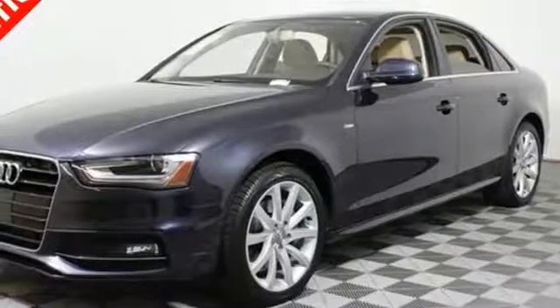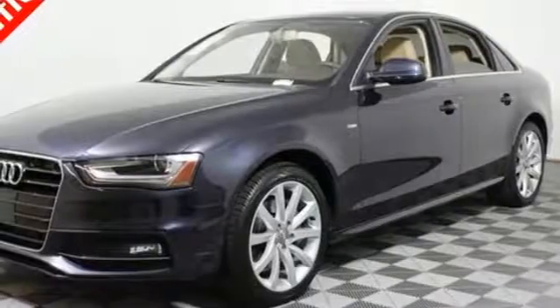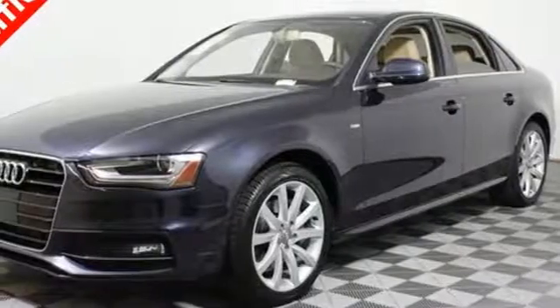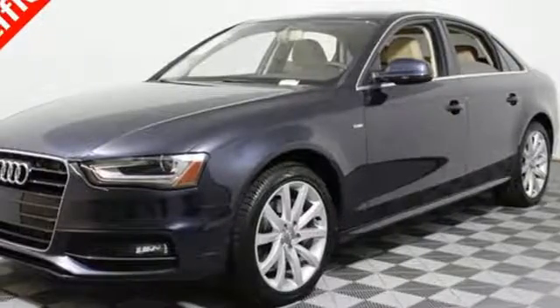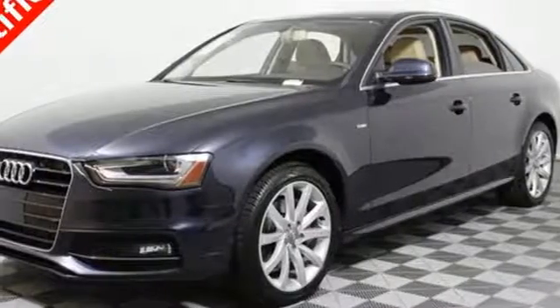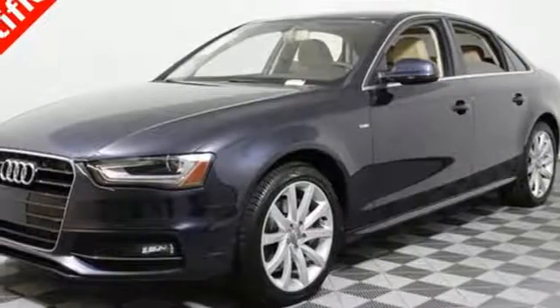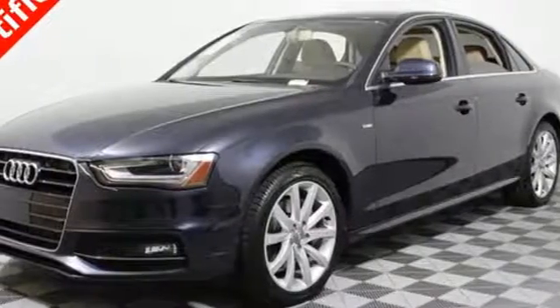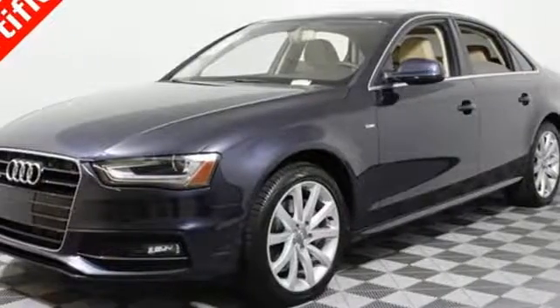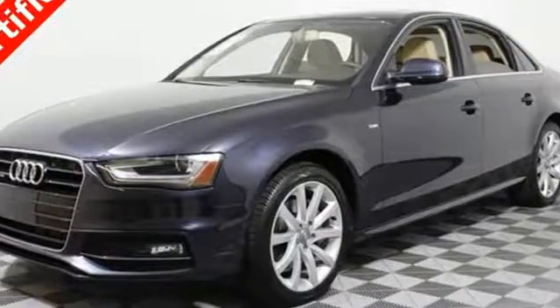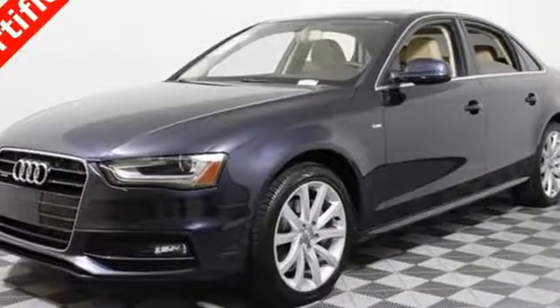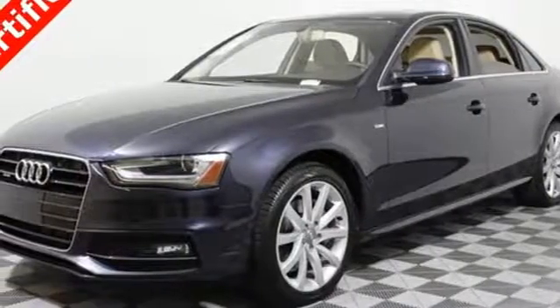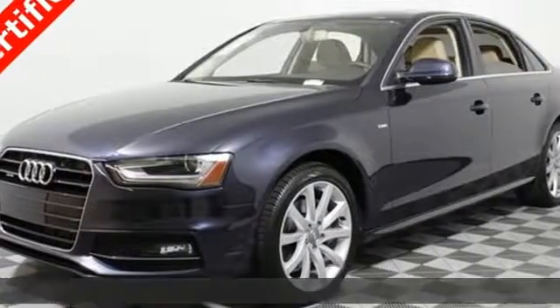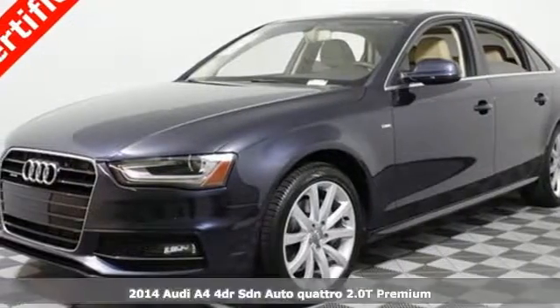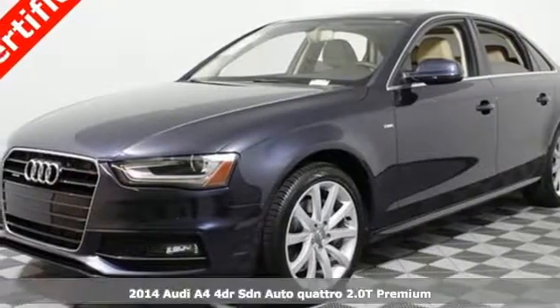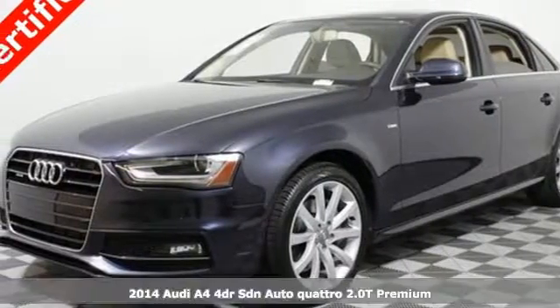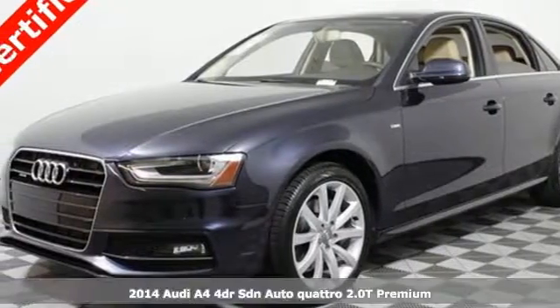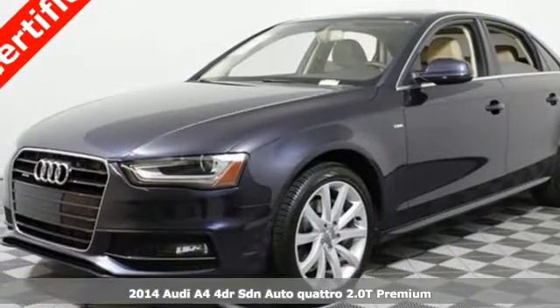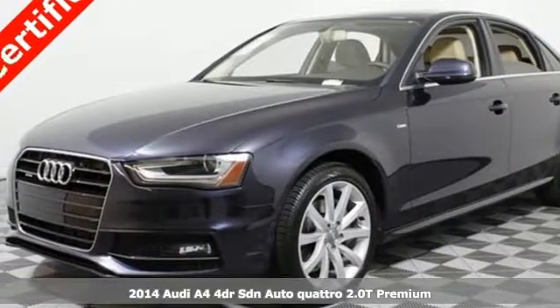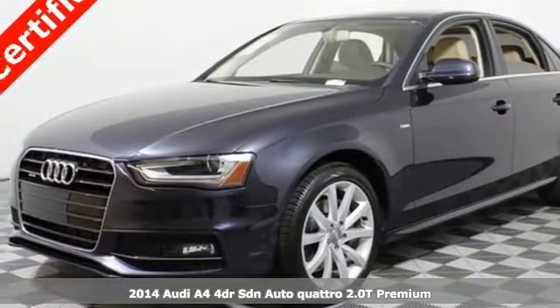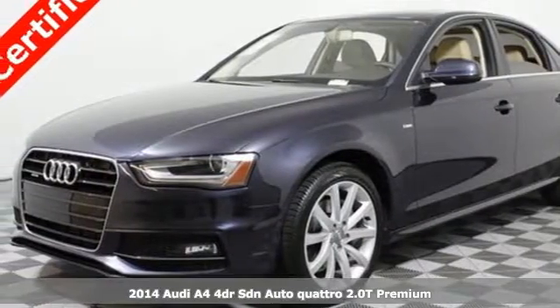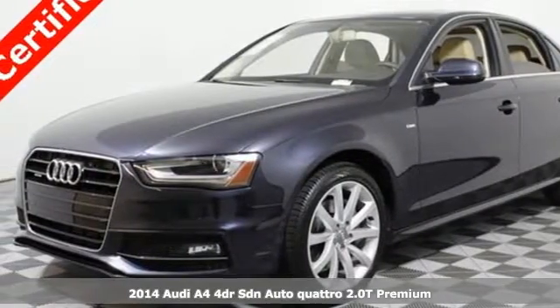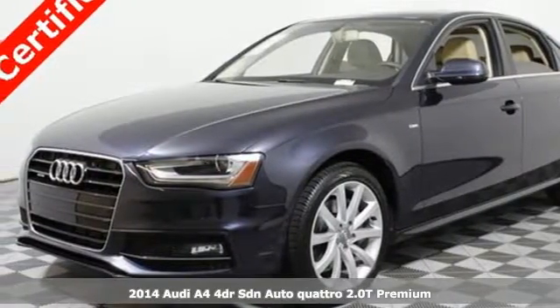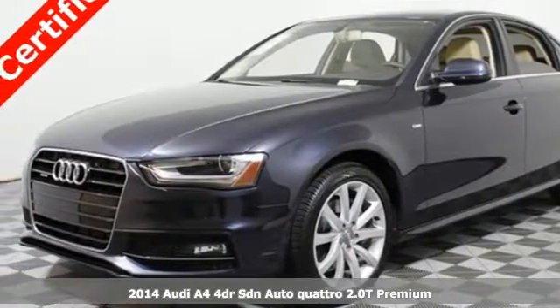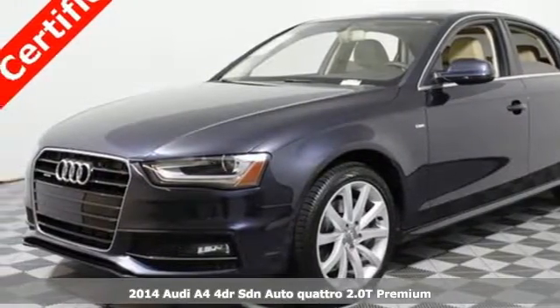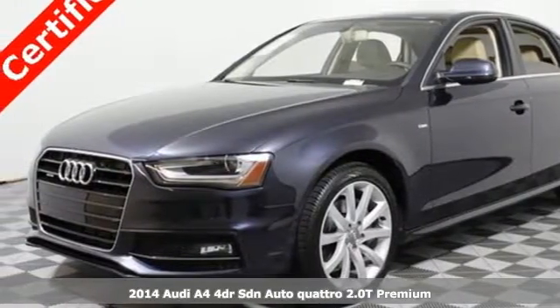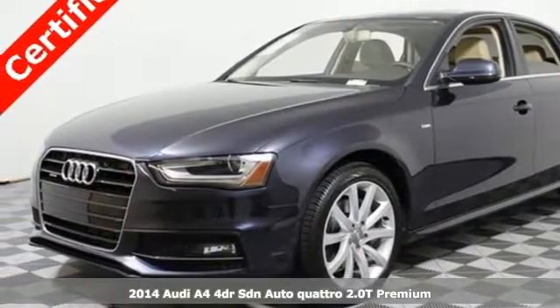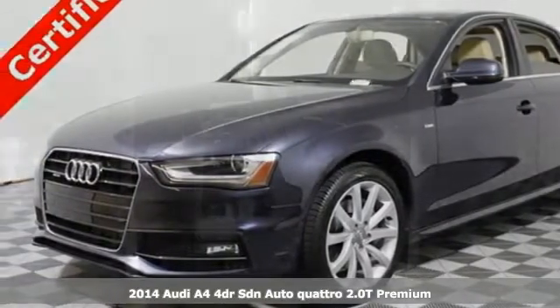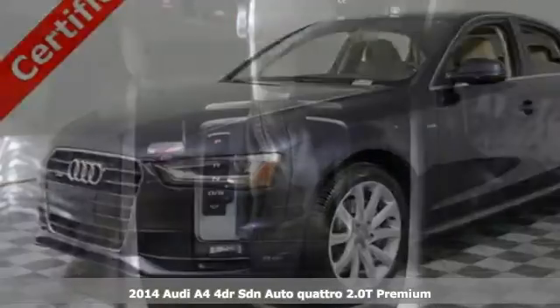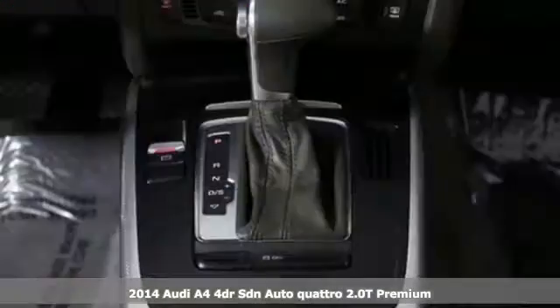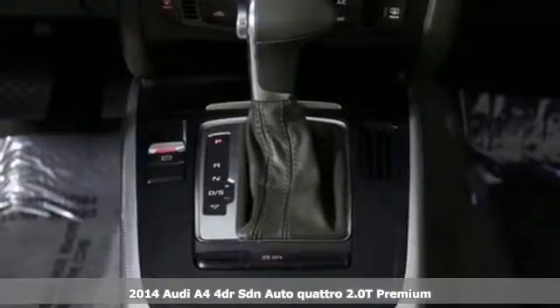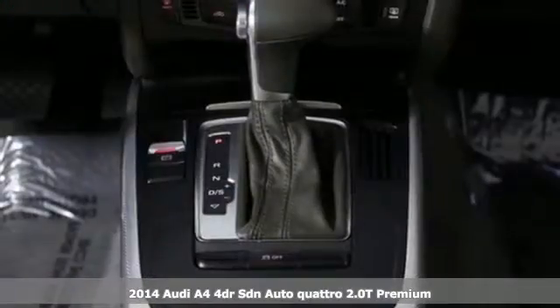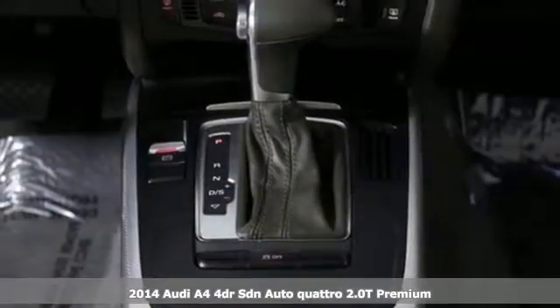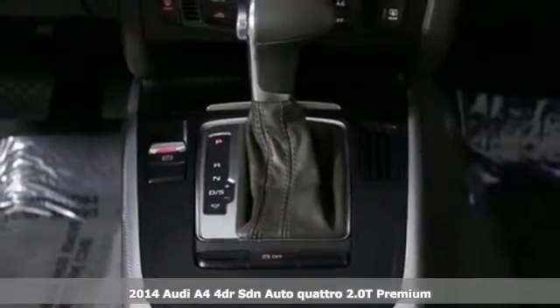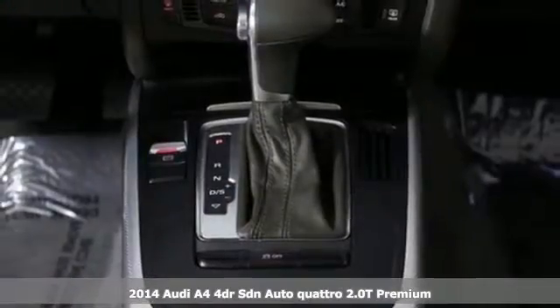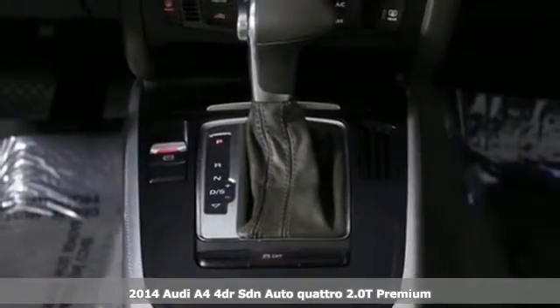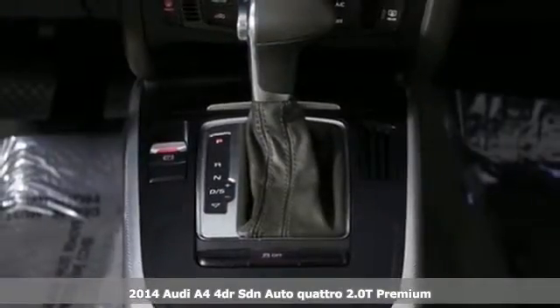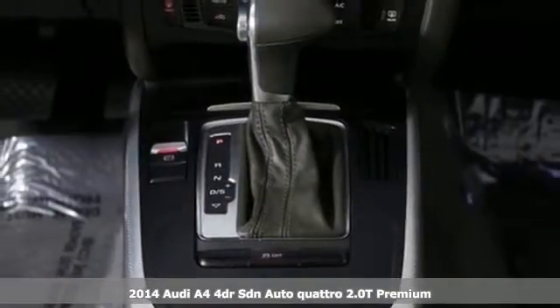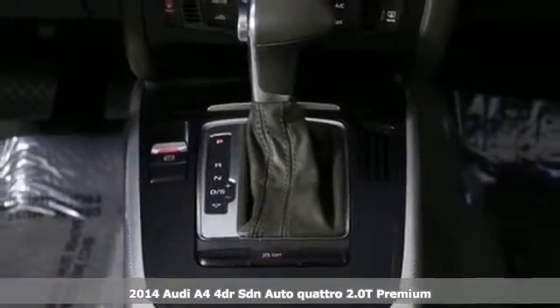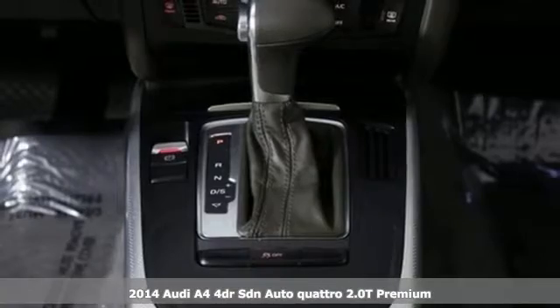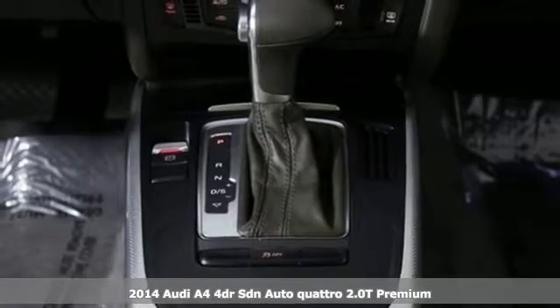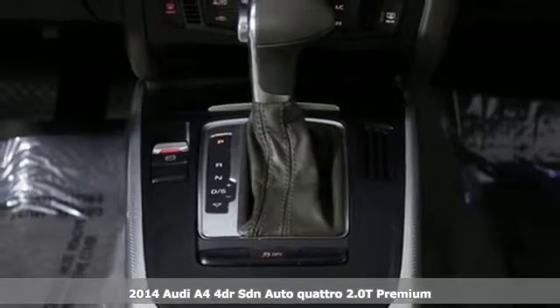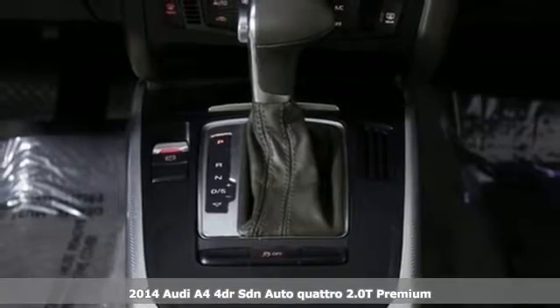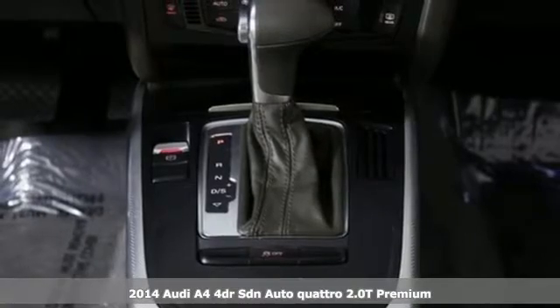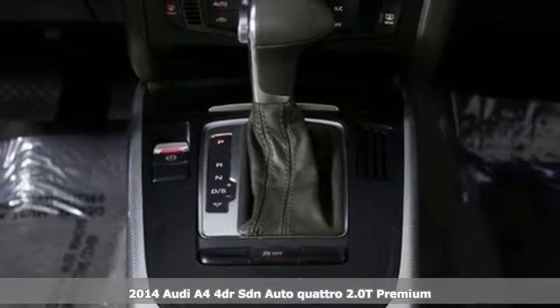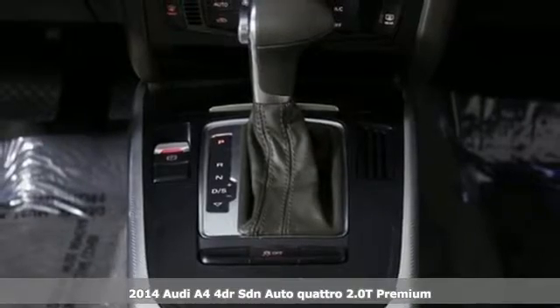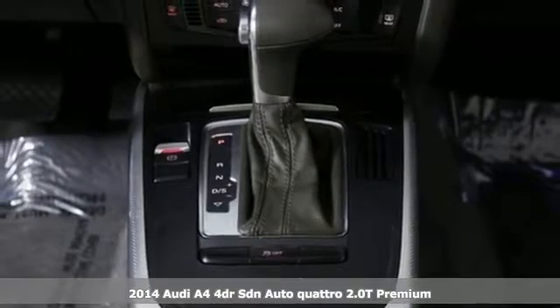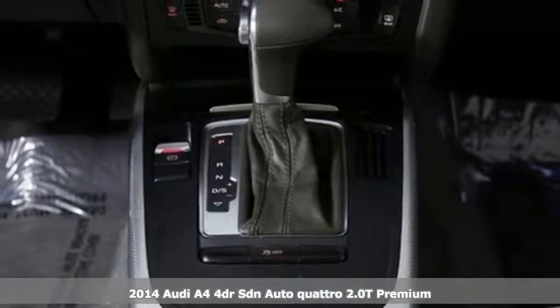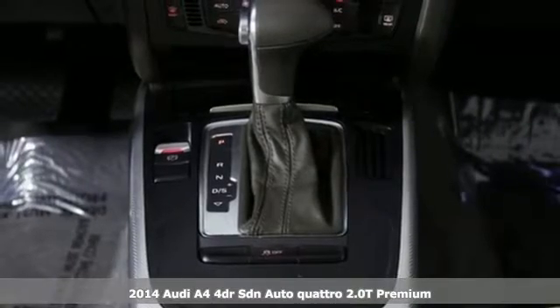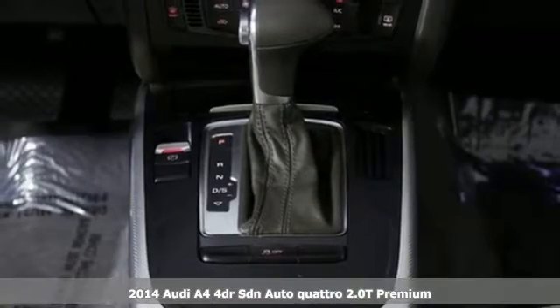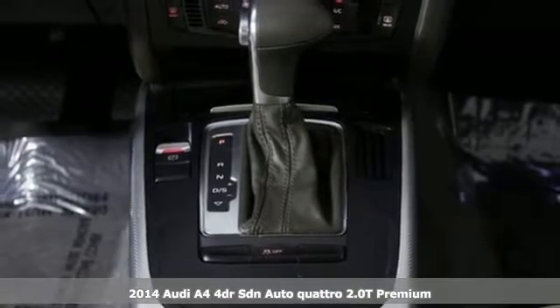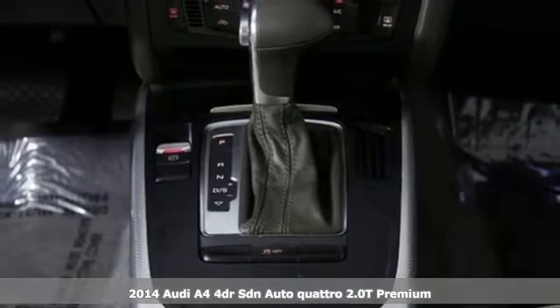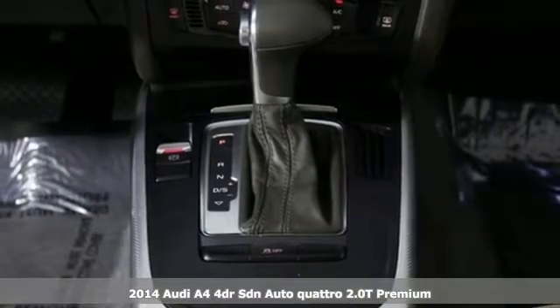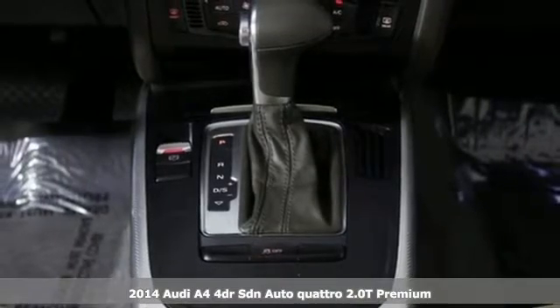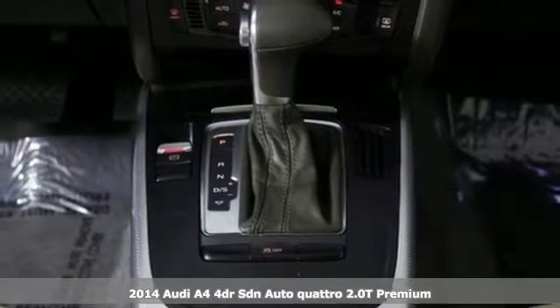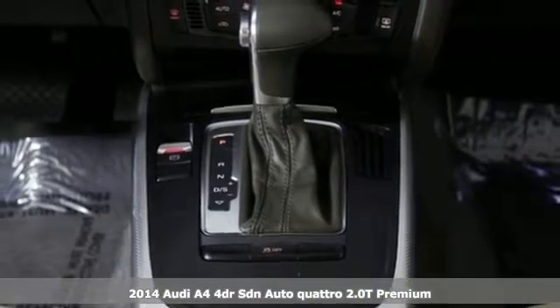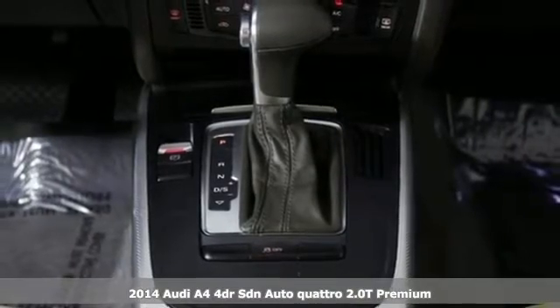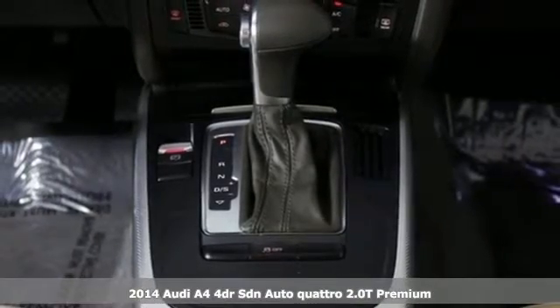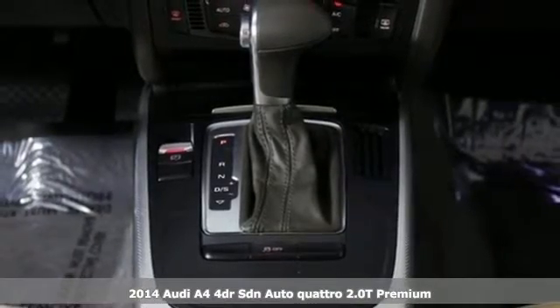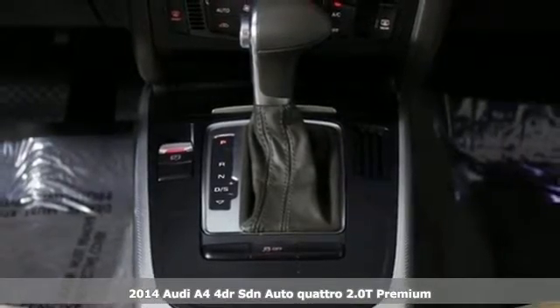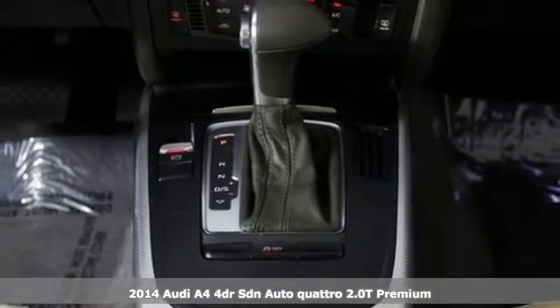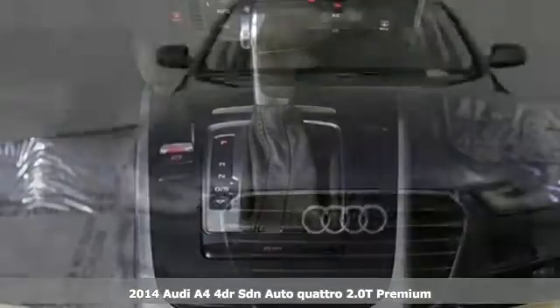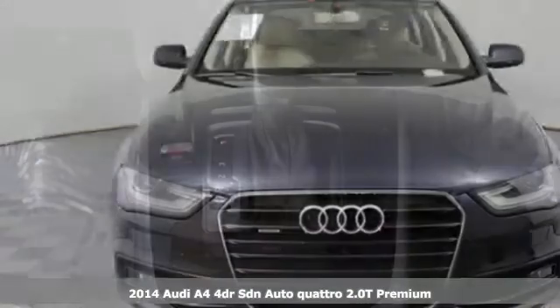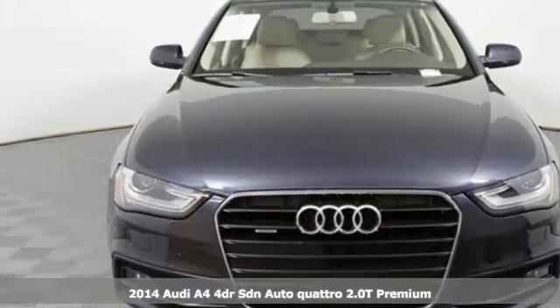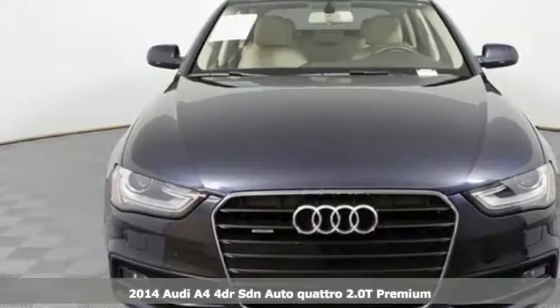Here's a 2014 Audi A4. This captivating A4 is the sedan that over delivers on luxury and performance.